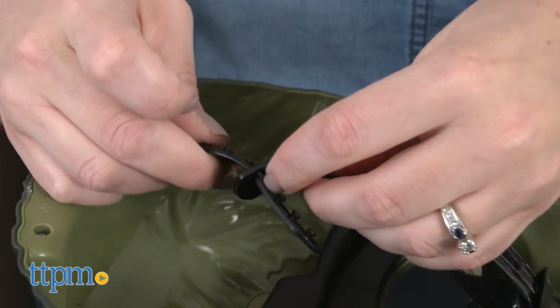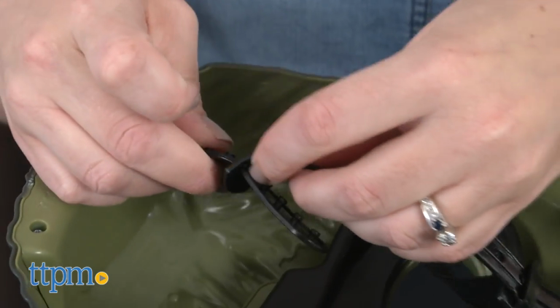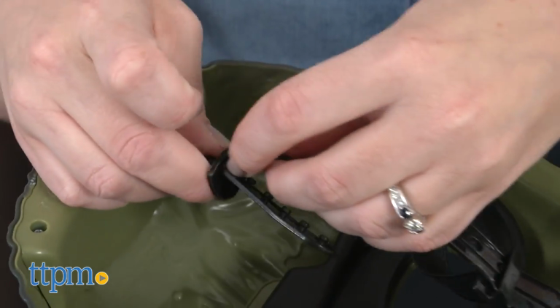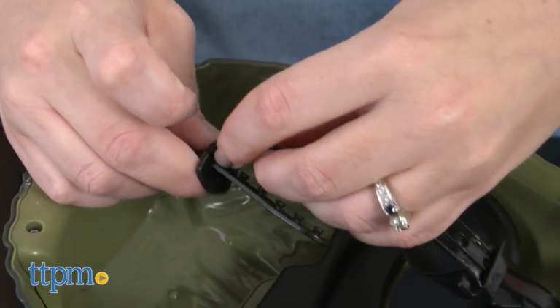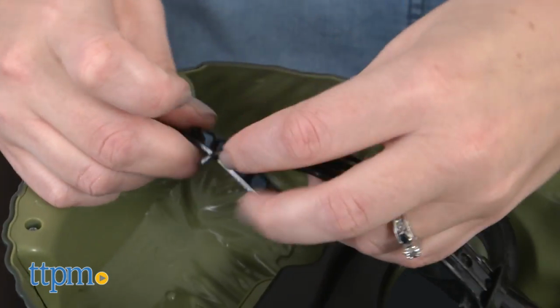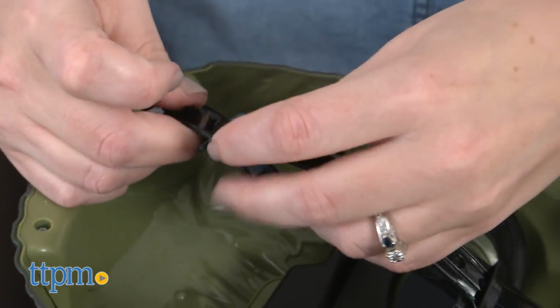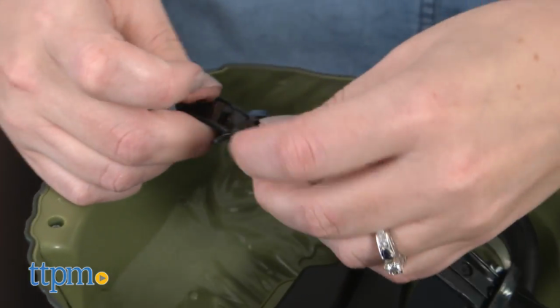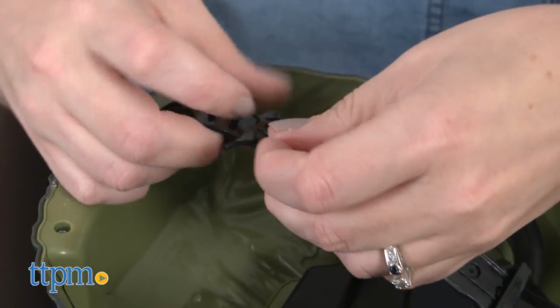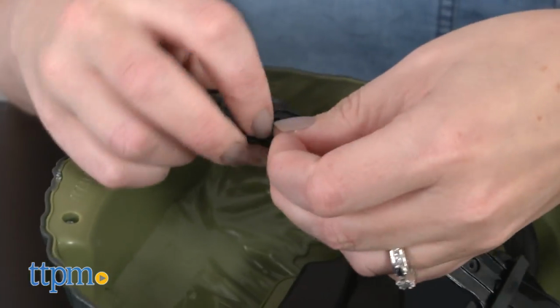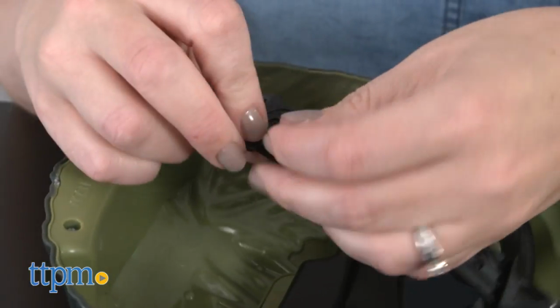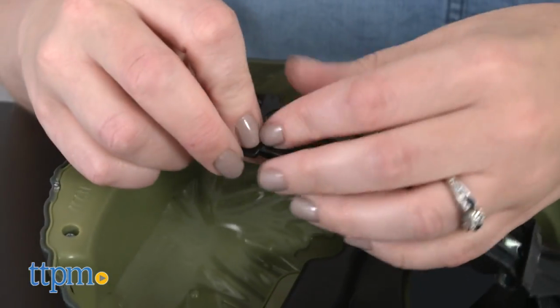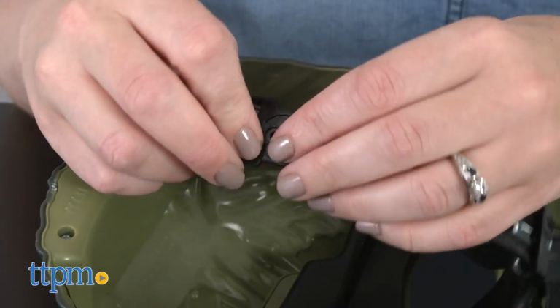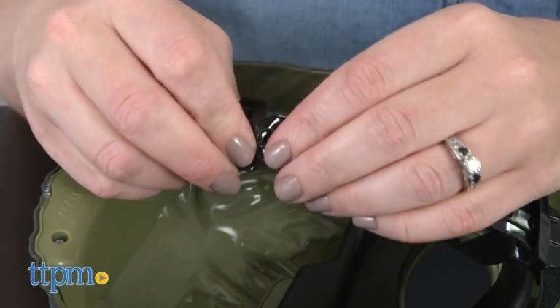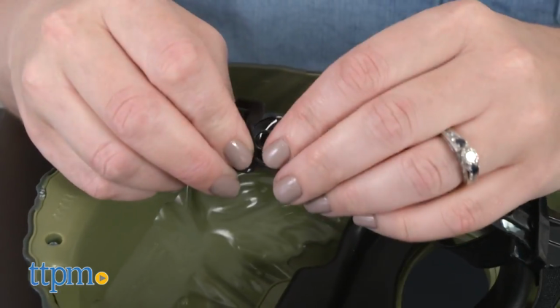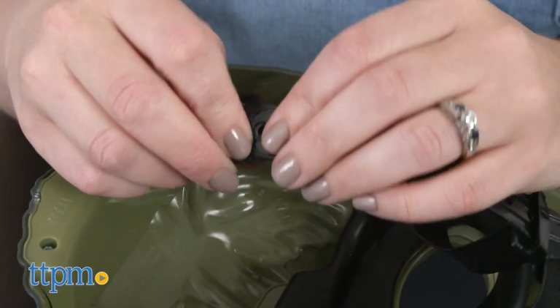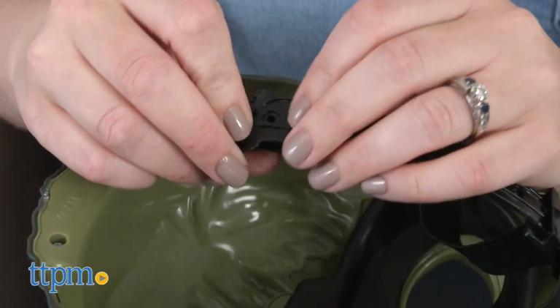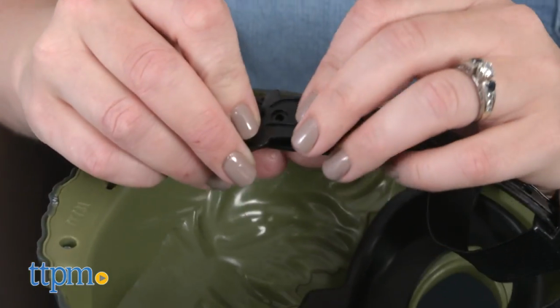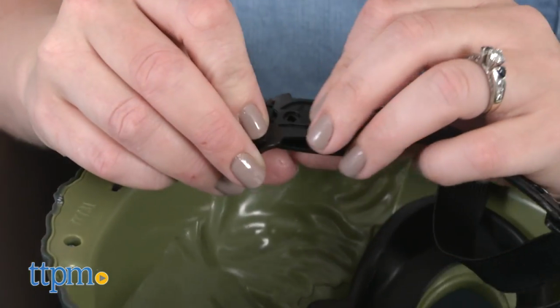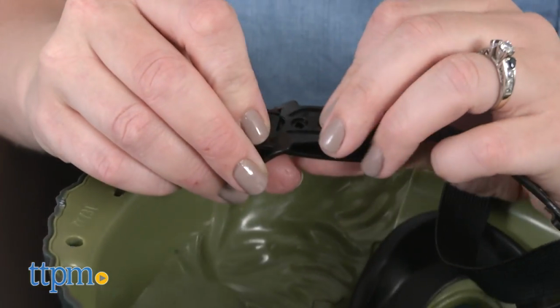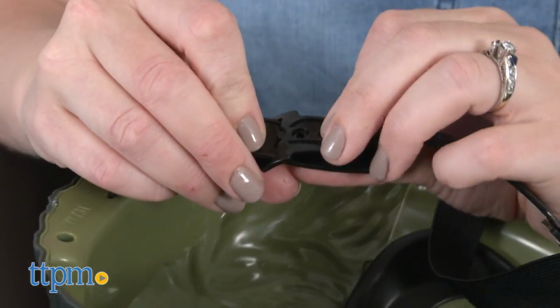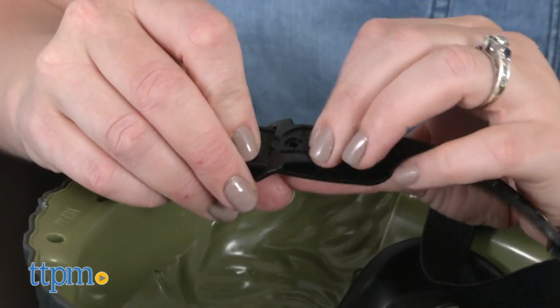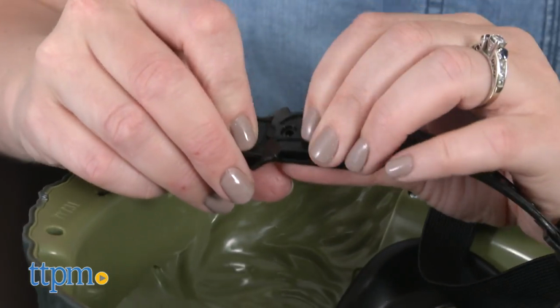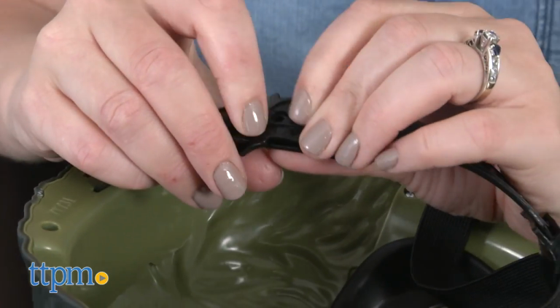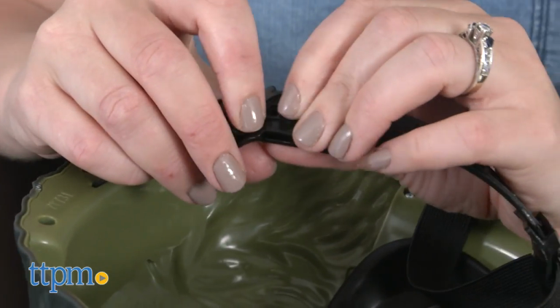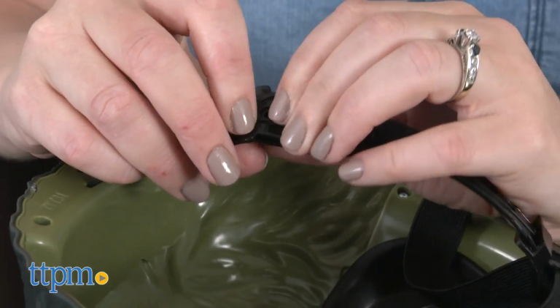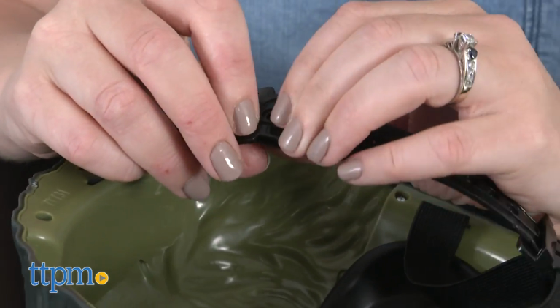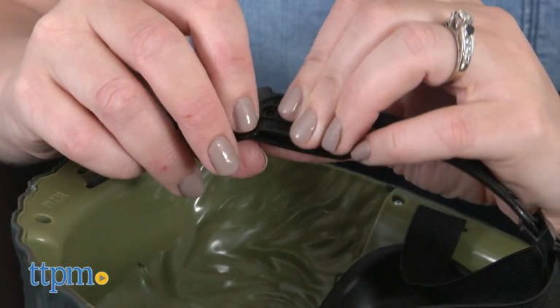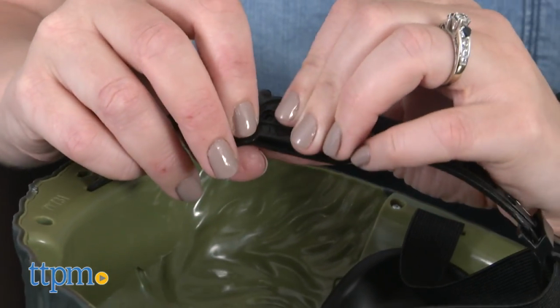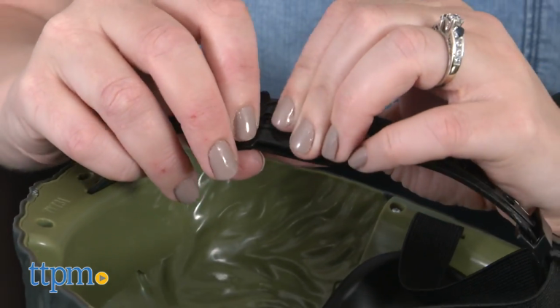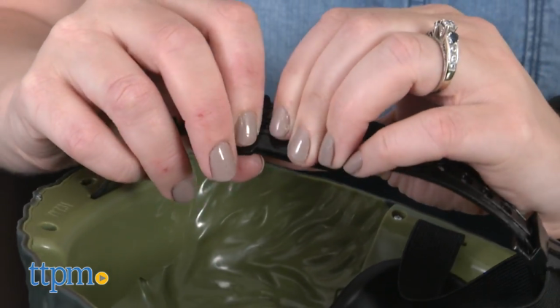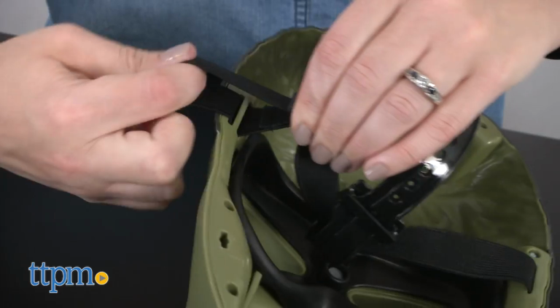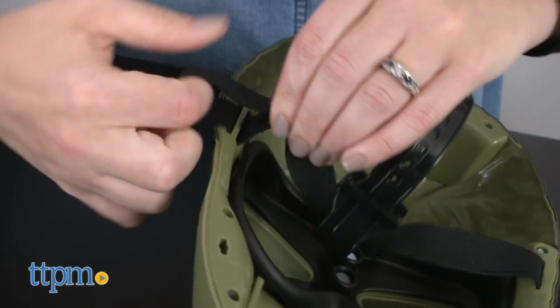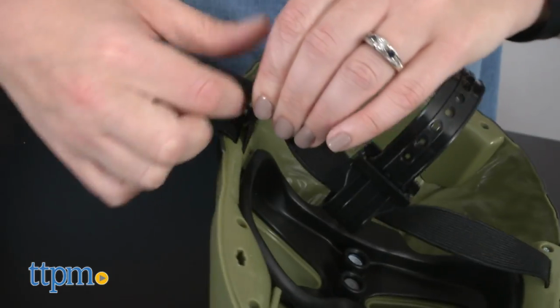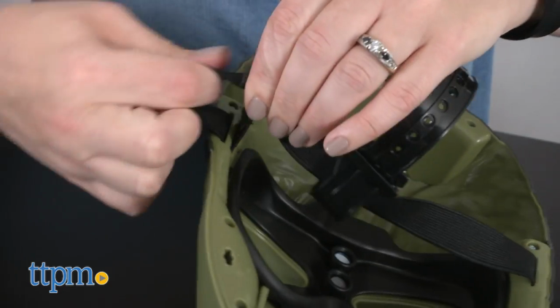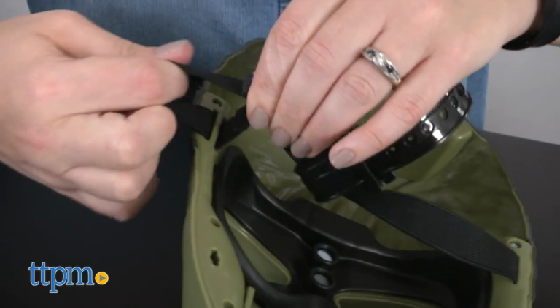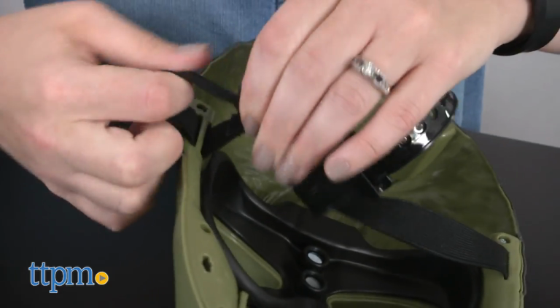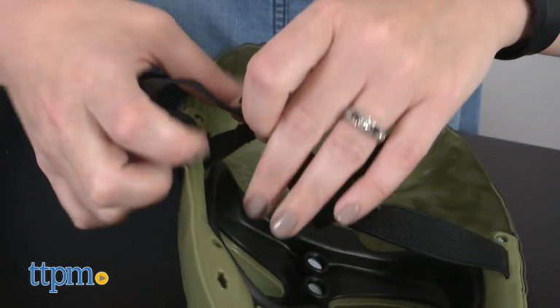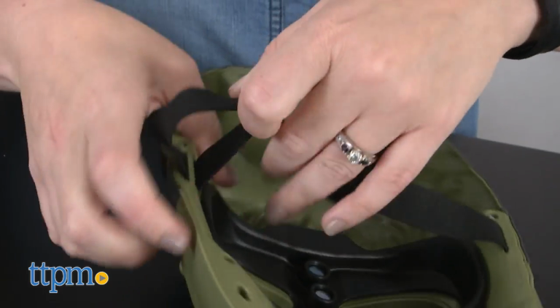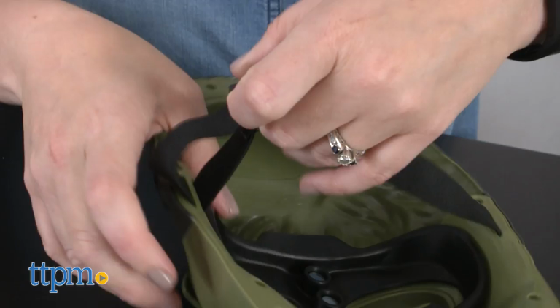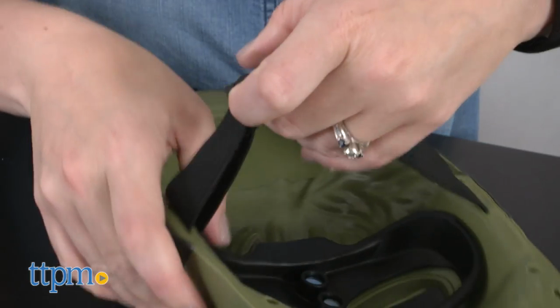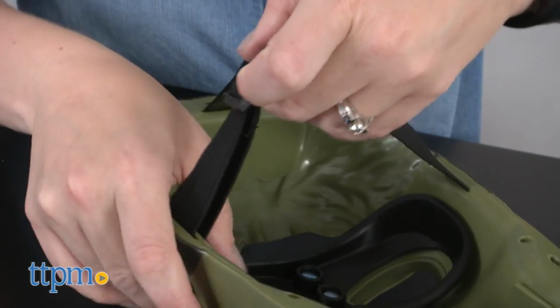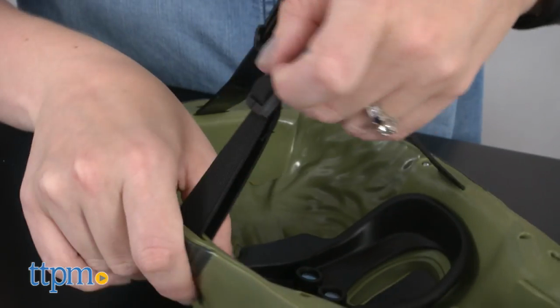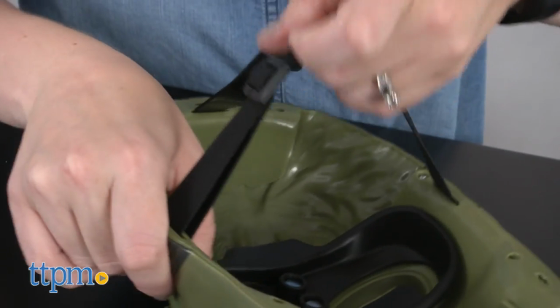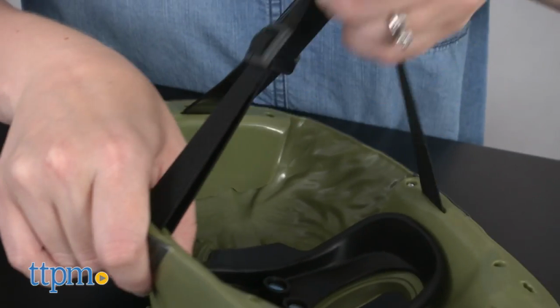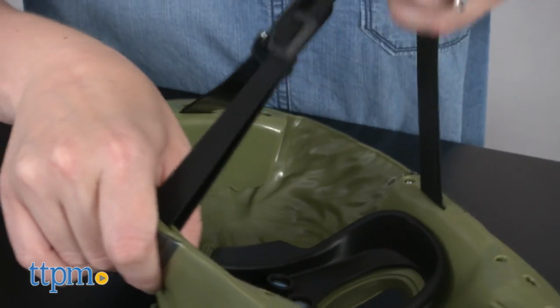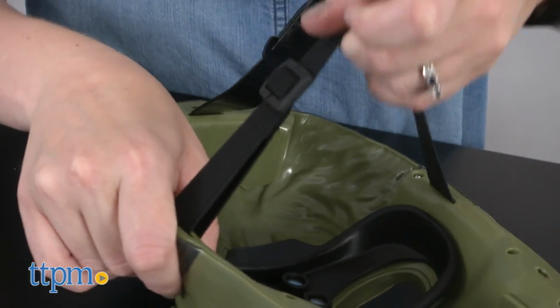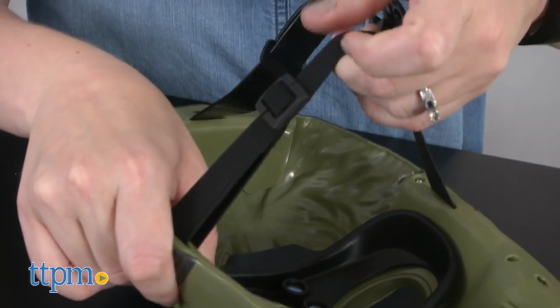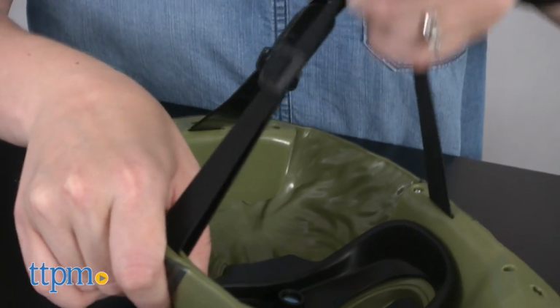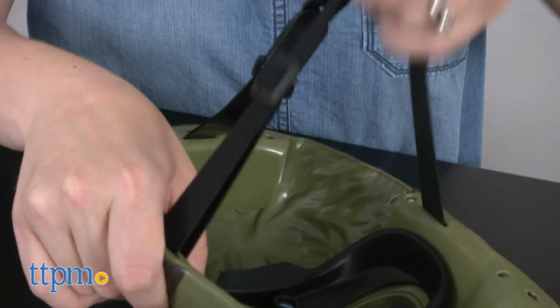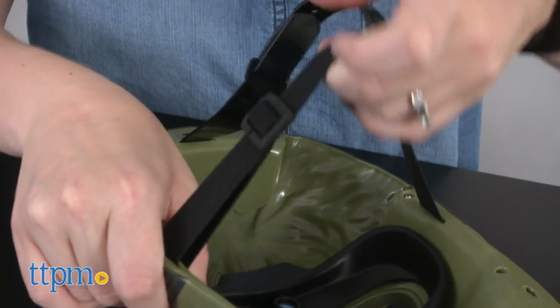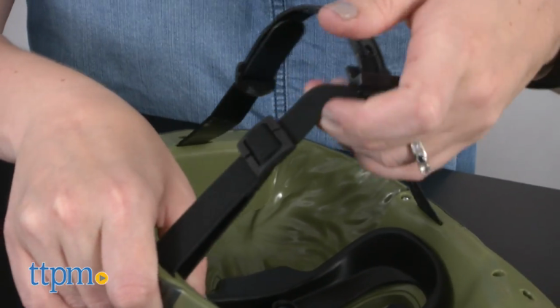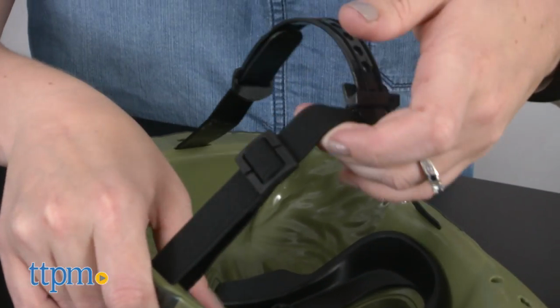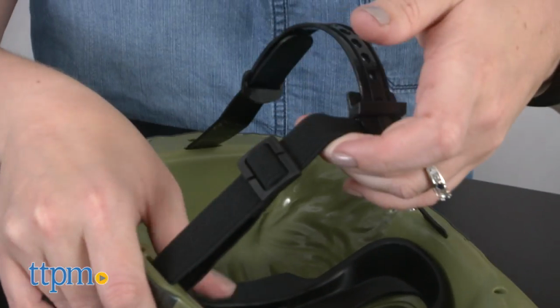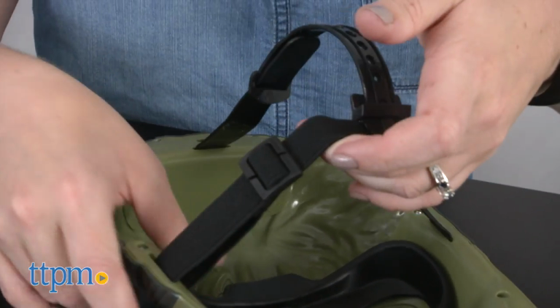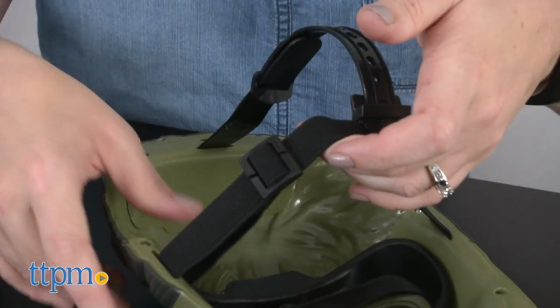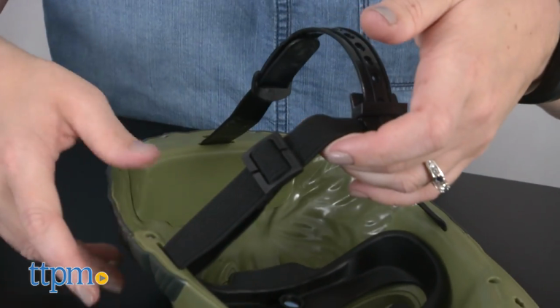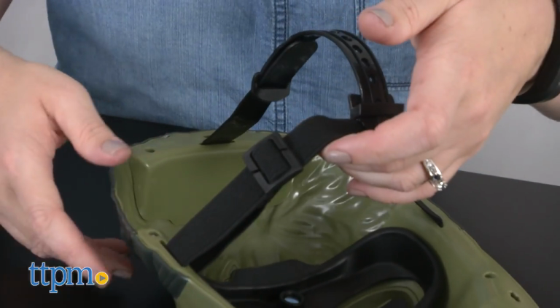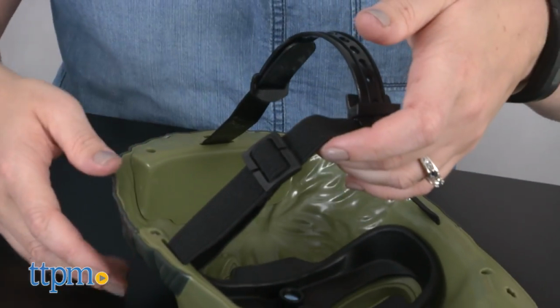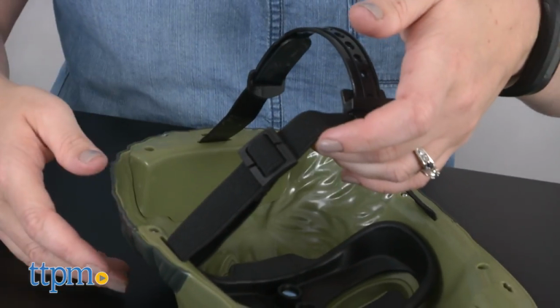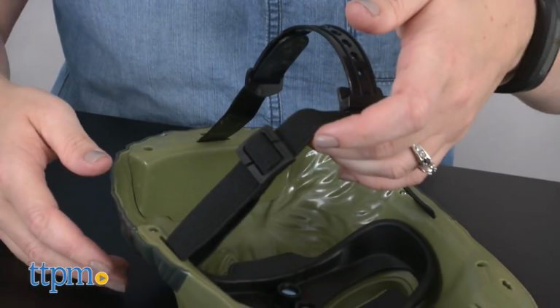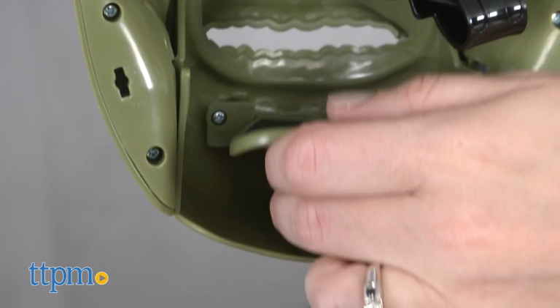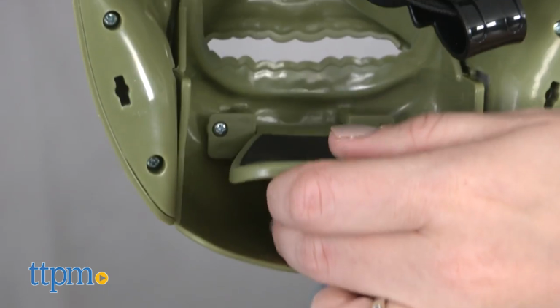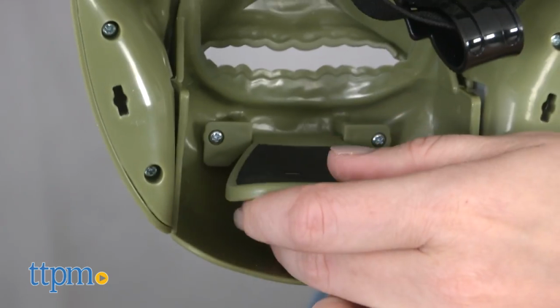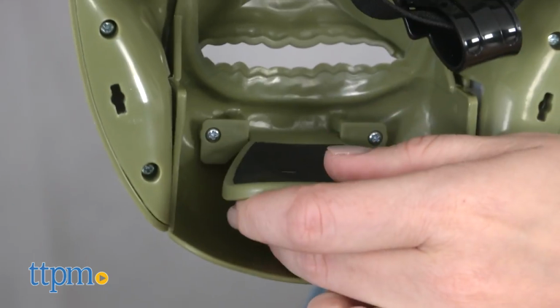For comfort when wearing, the mask has two adjustable straps, one of which is elastic. And for smaller heads, you can even adjust the chin pad.